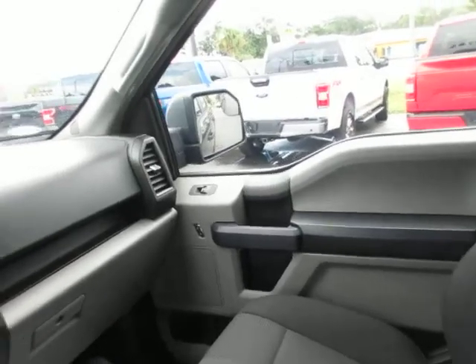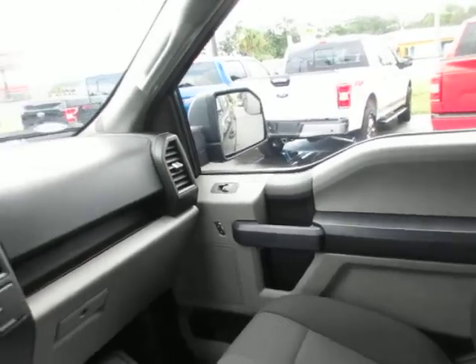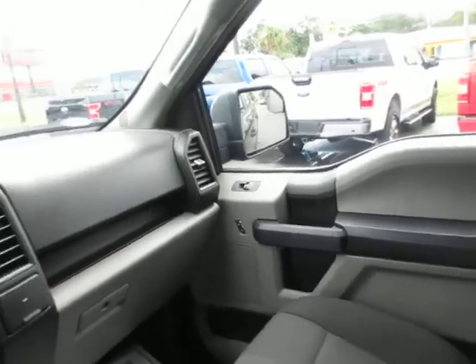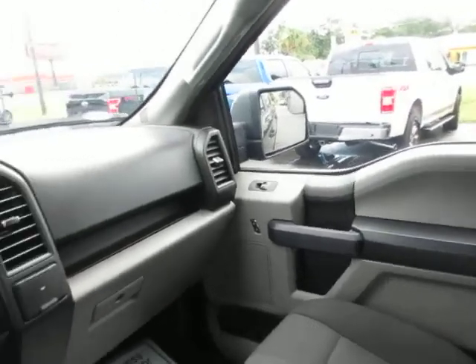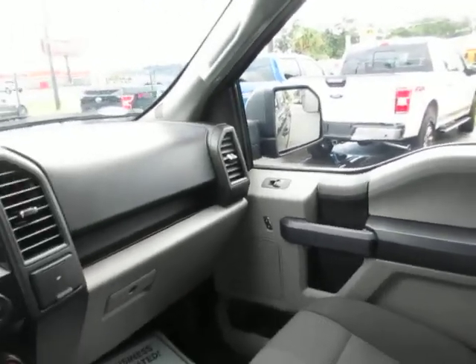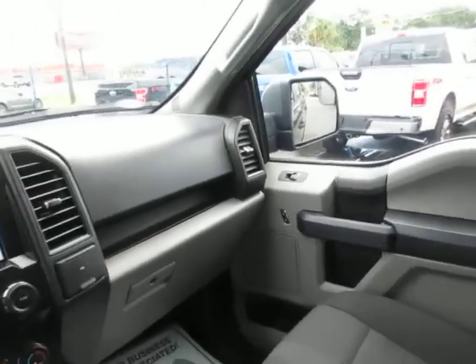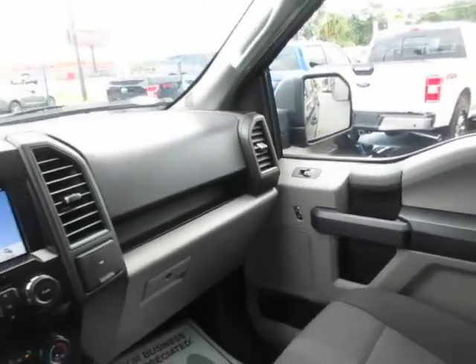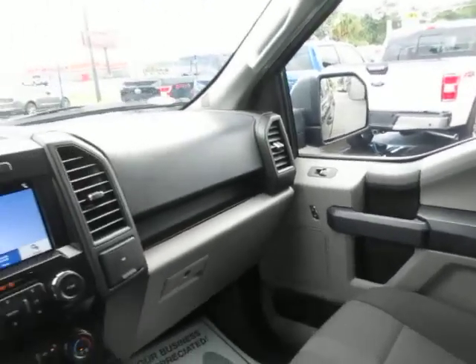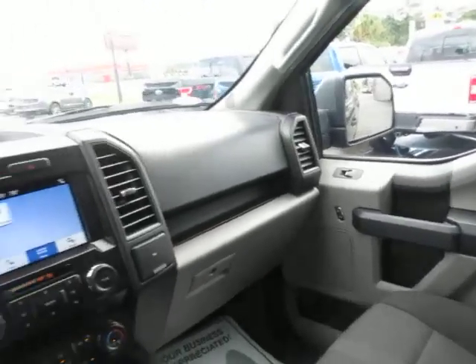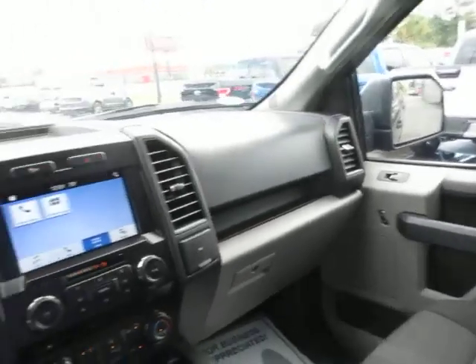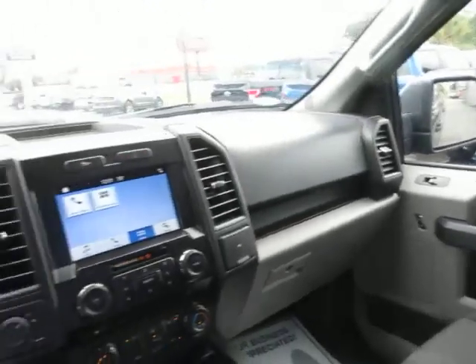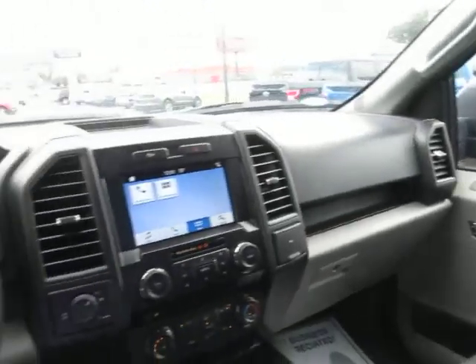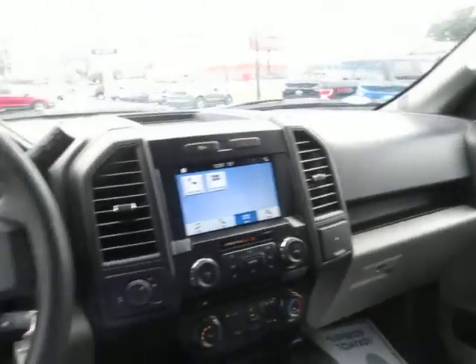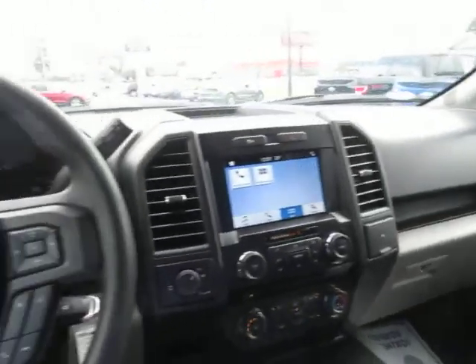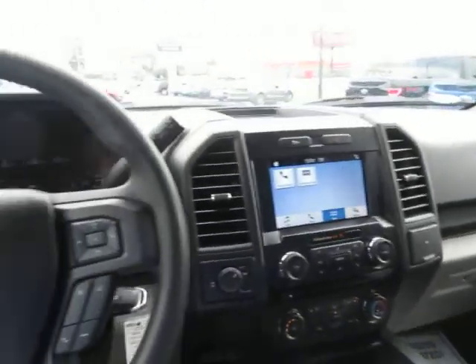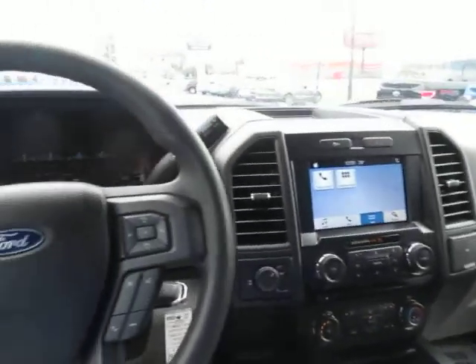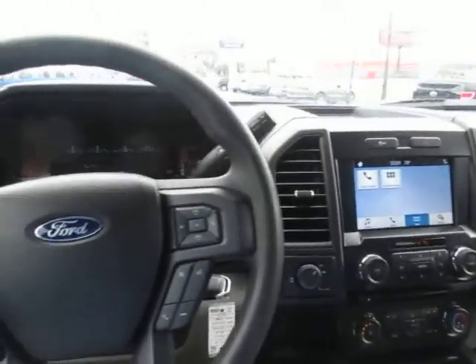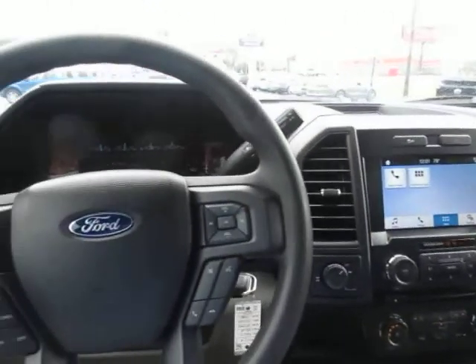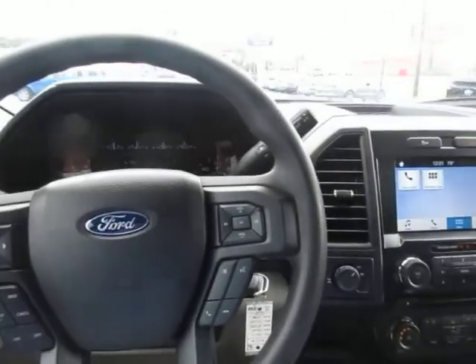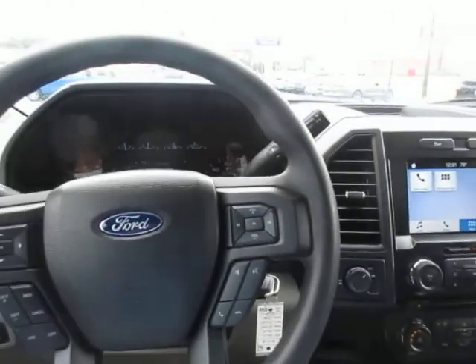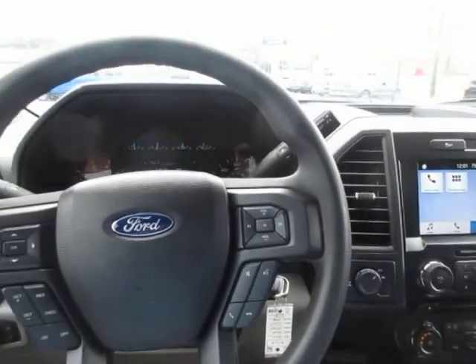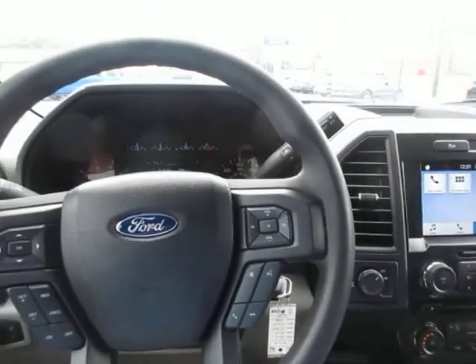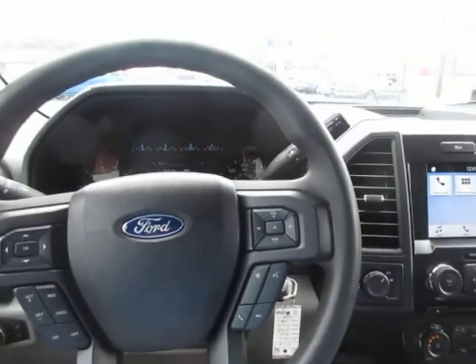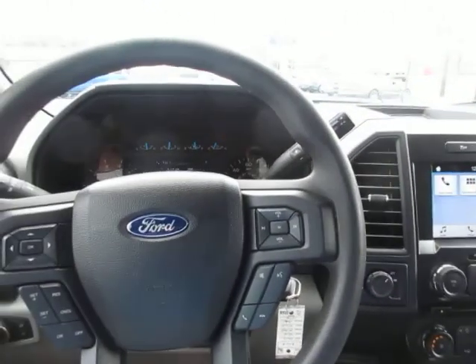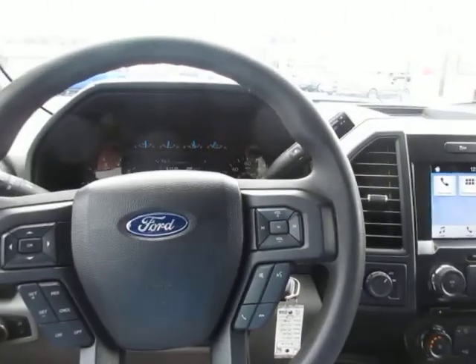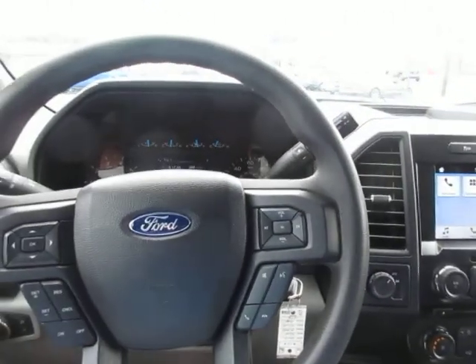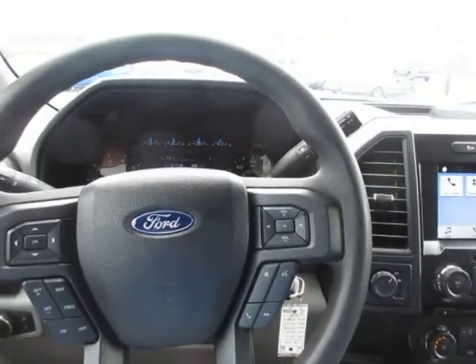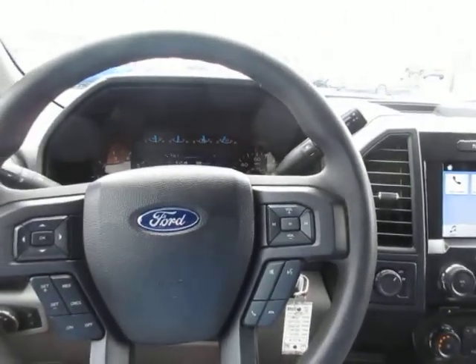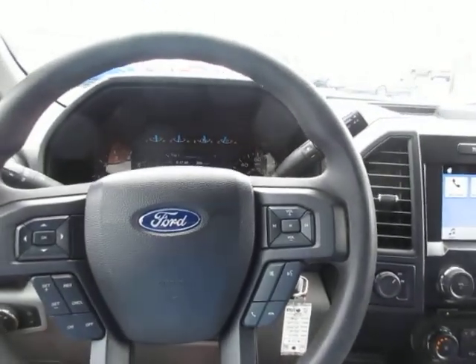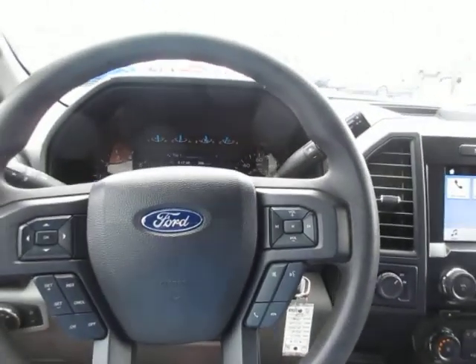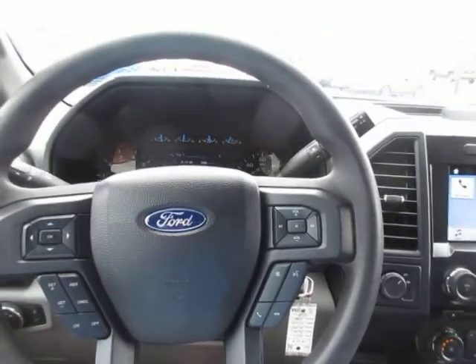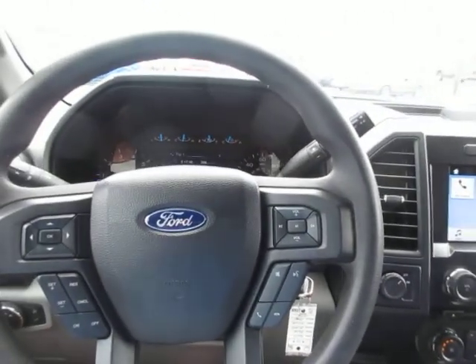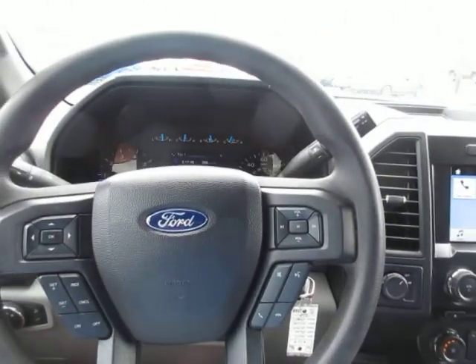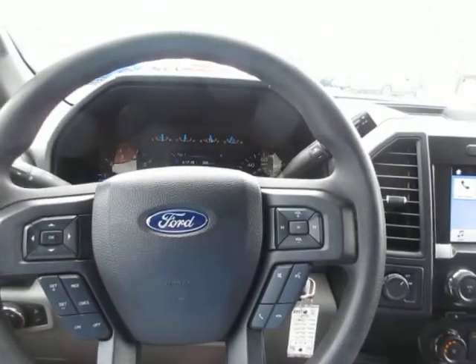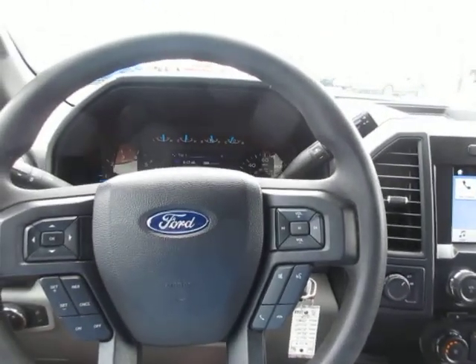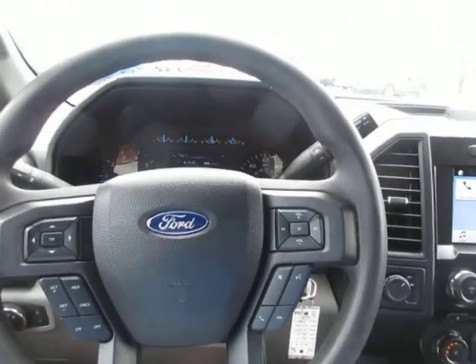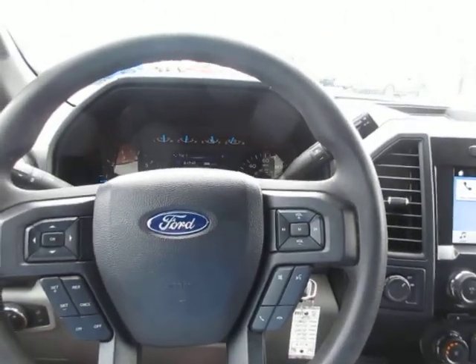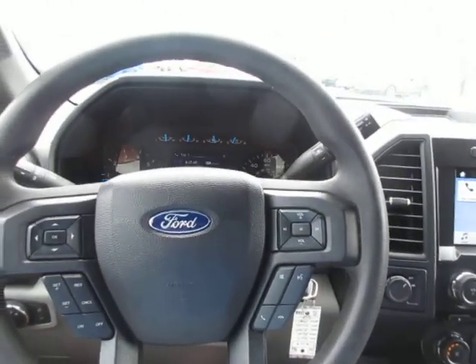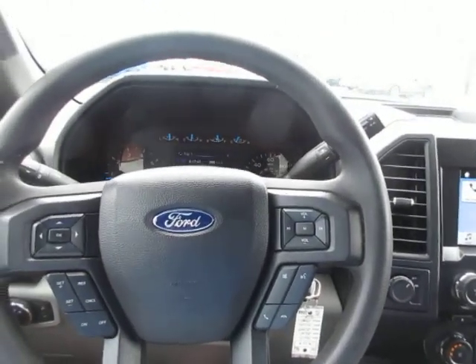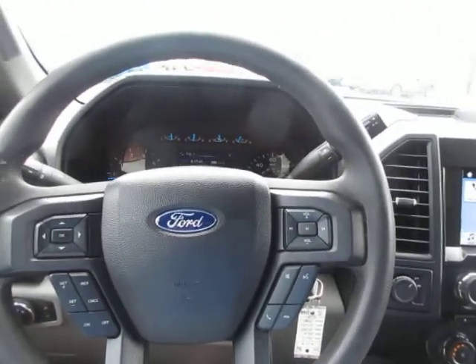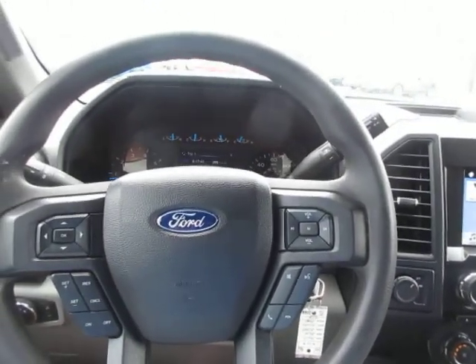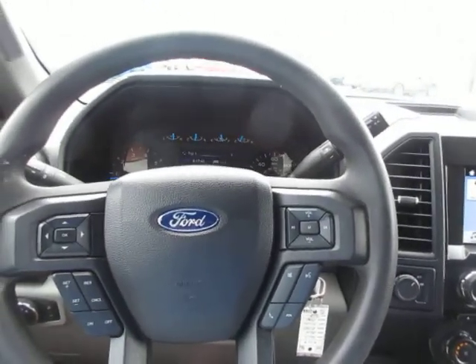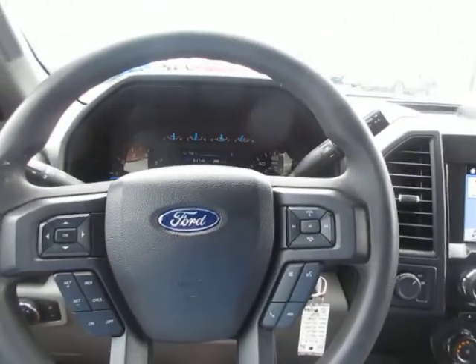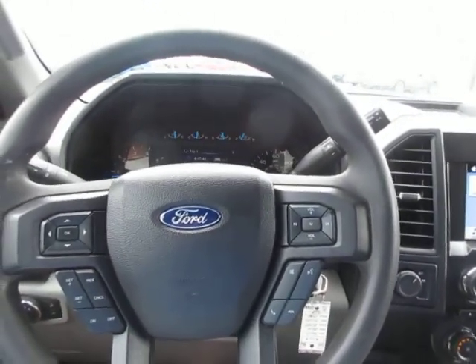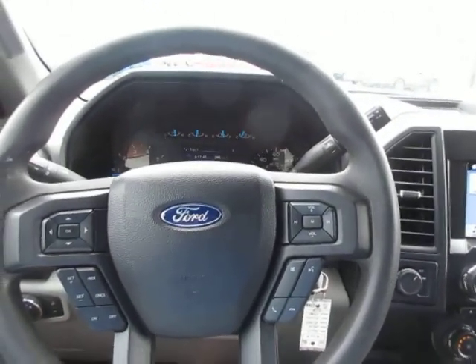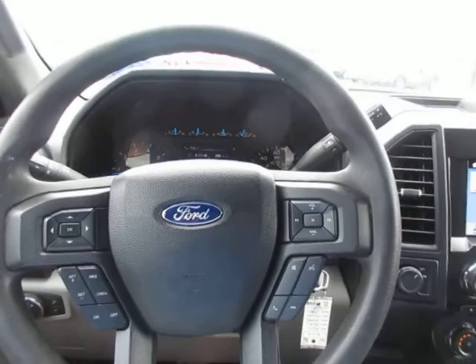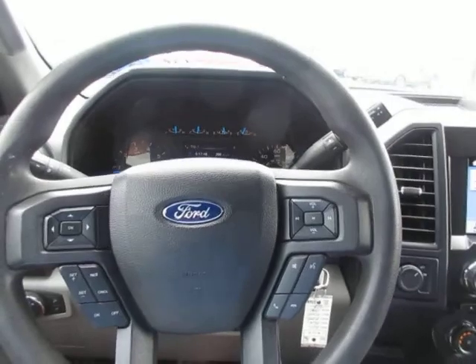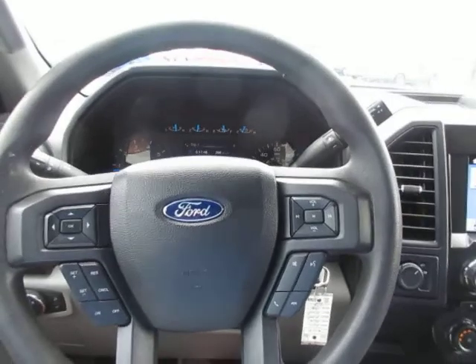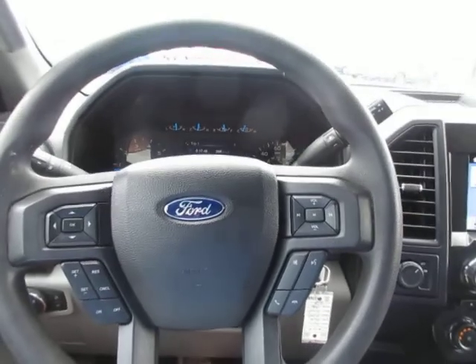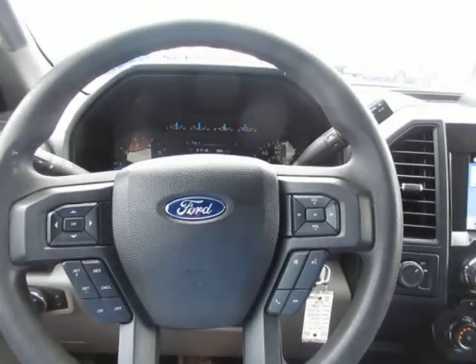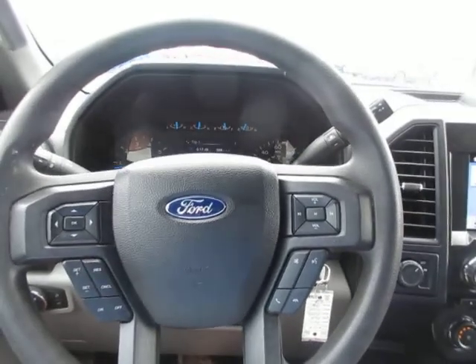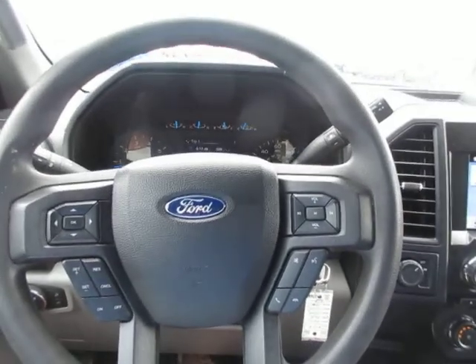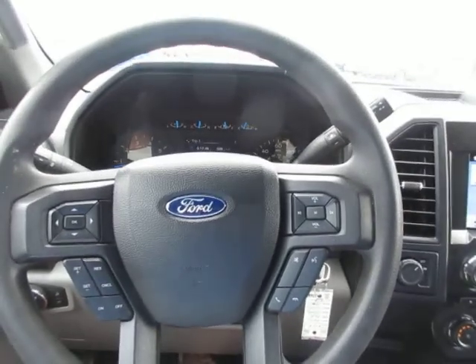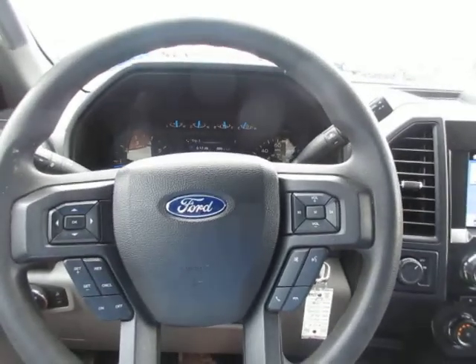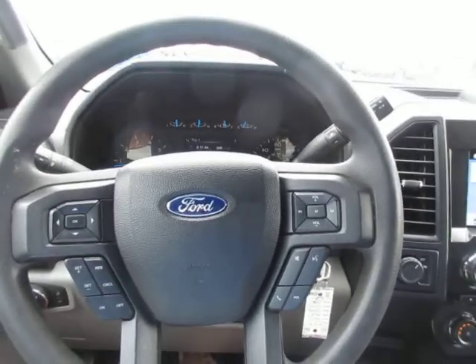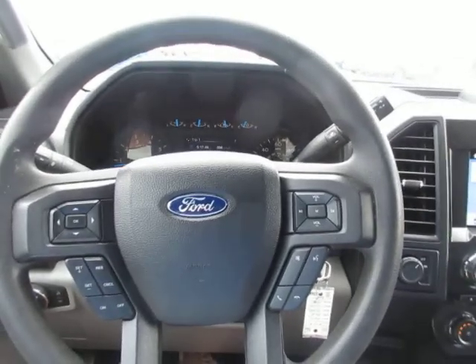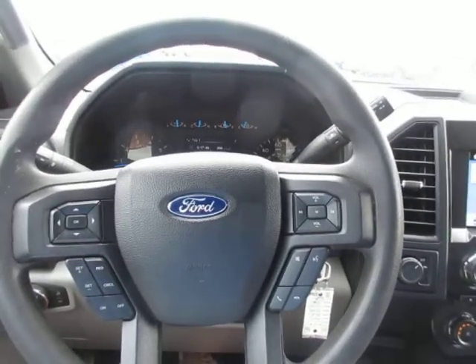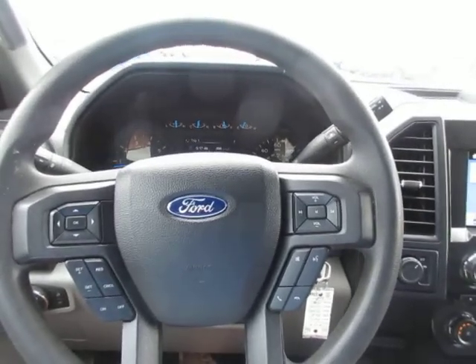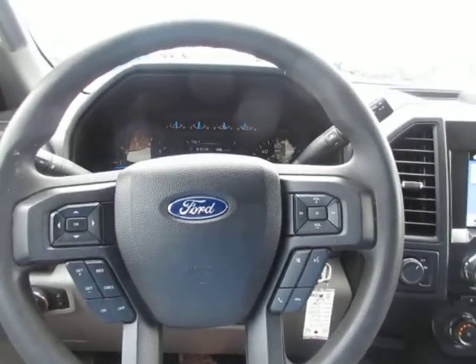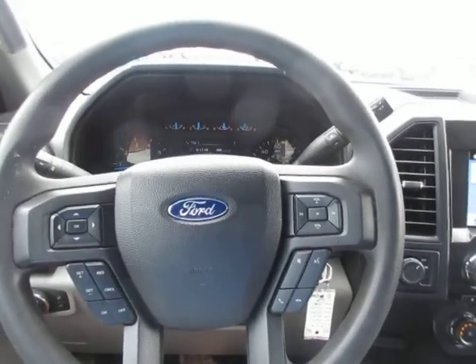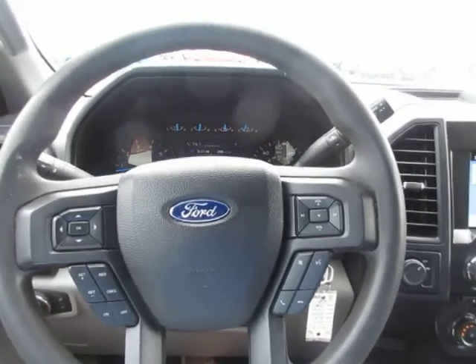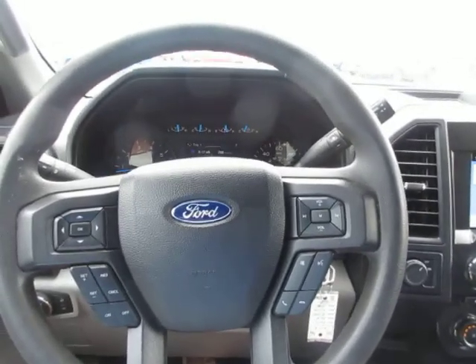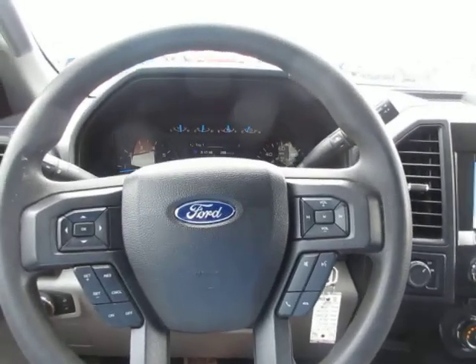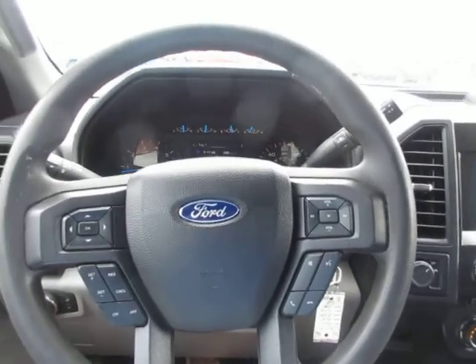They come with a nice console in it. So if you're in the market for a really nice pre-owned STX F-150, come take this 2017 for a test drive. Thank you for watching.